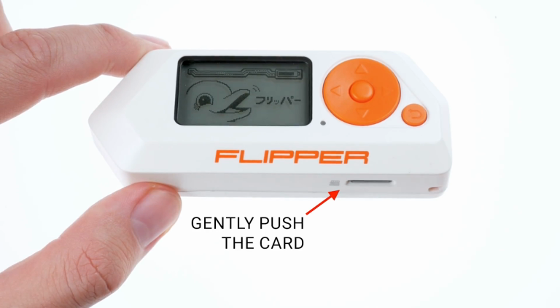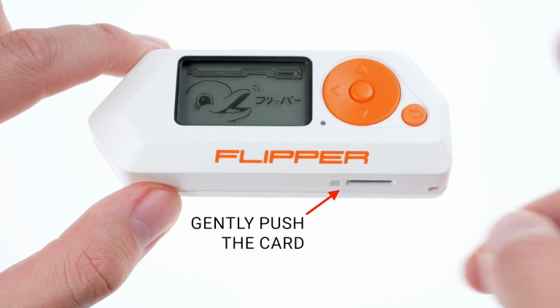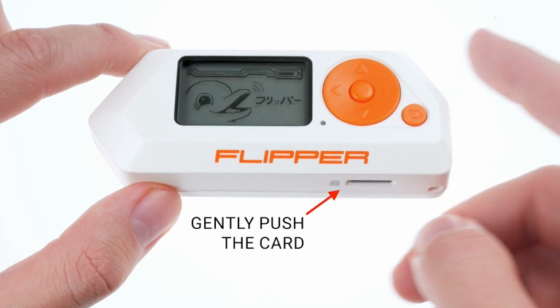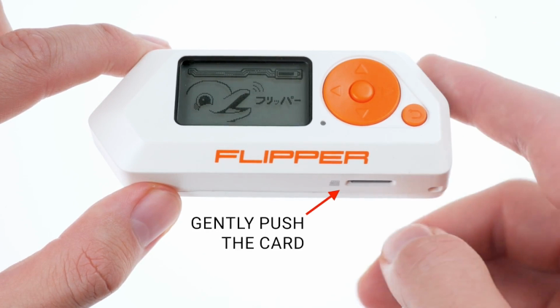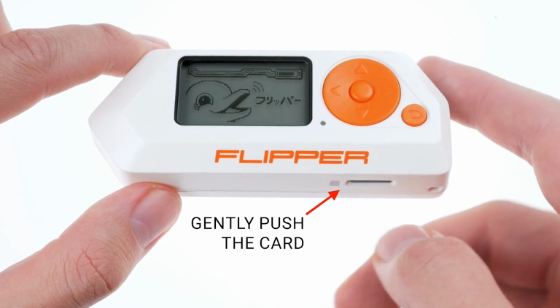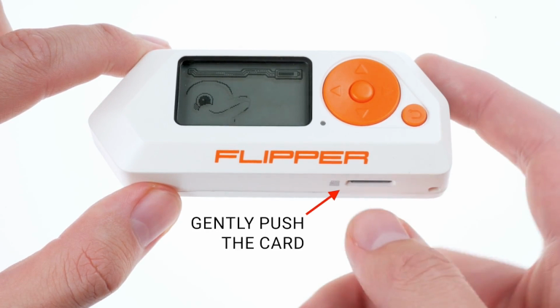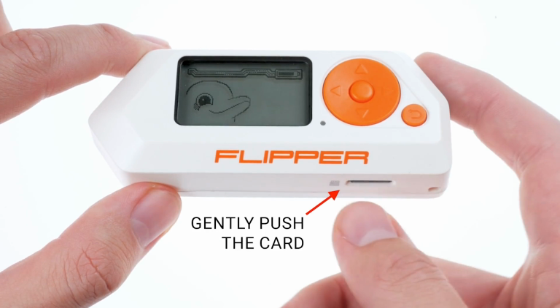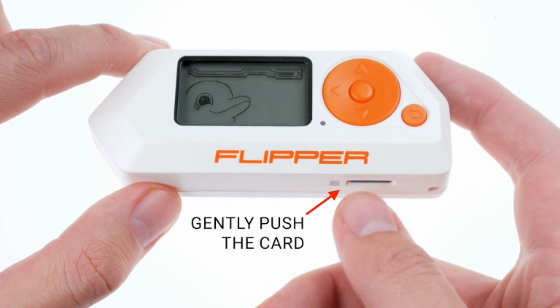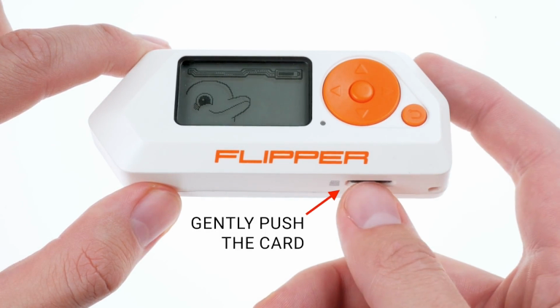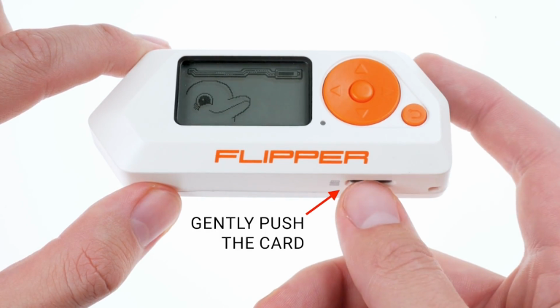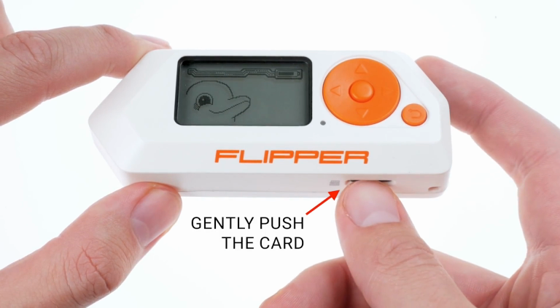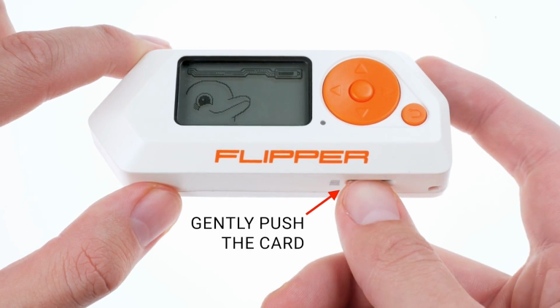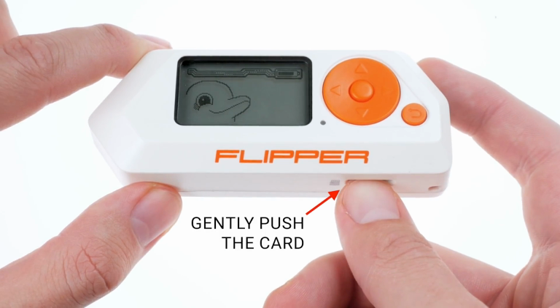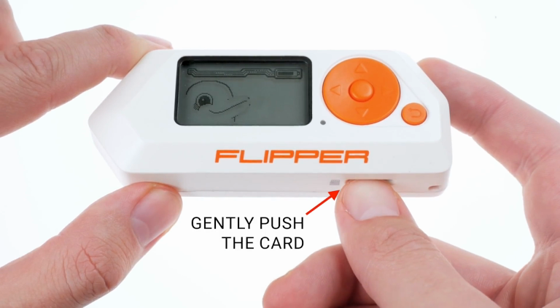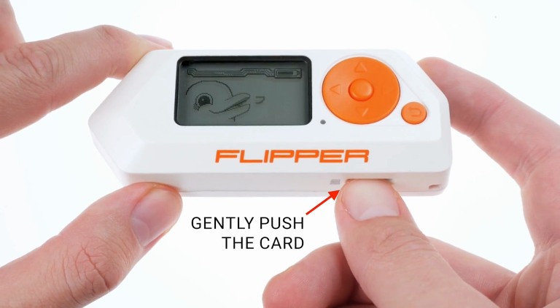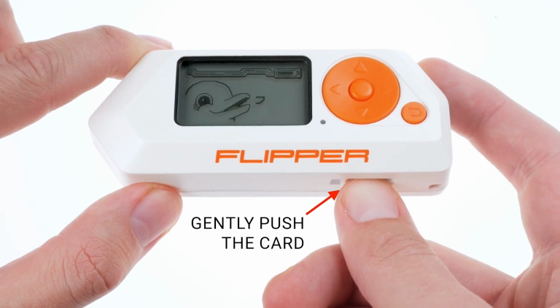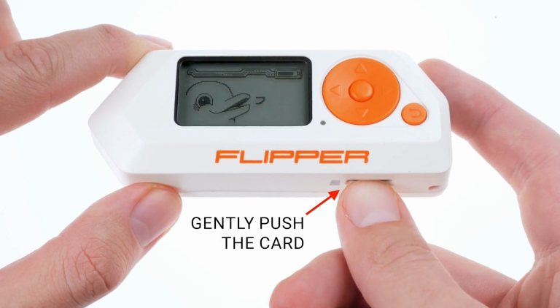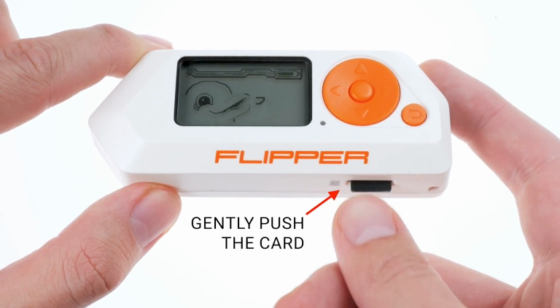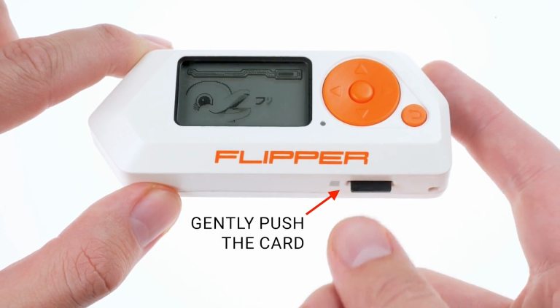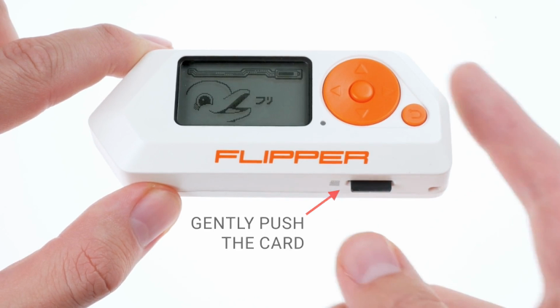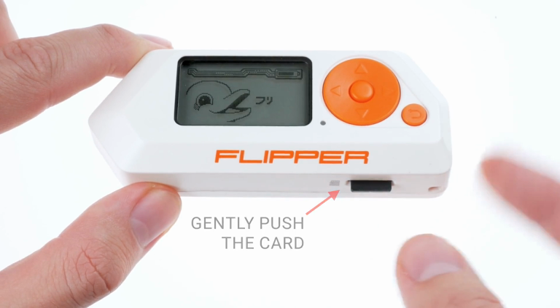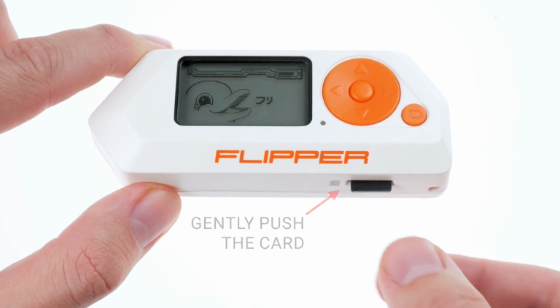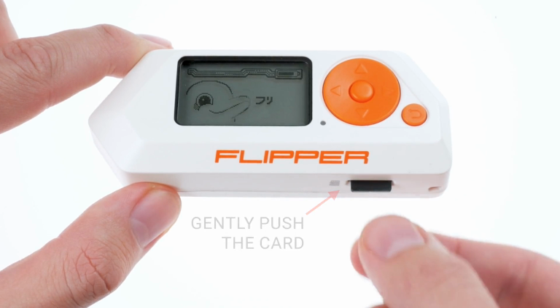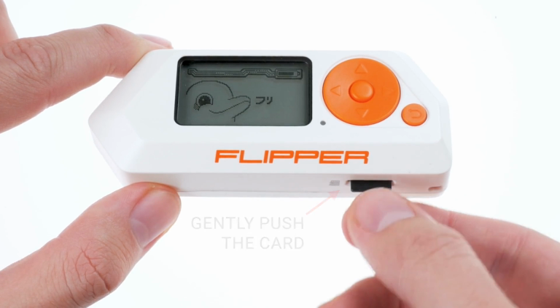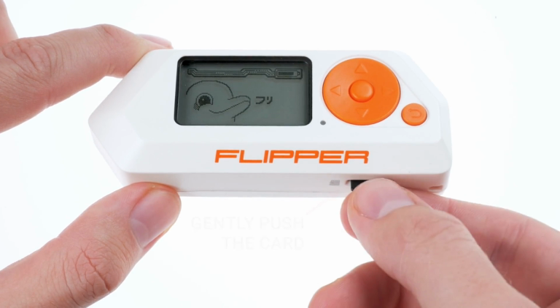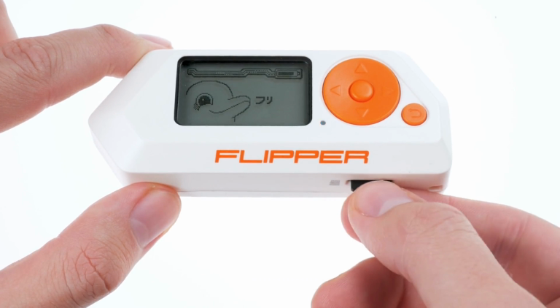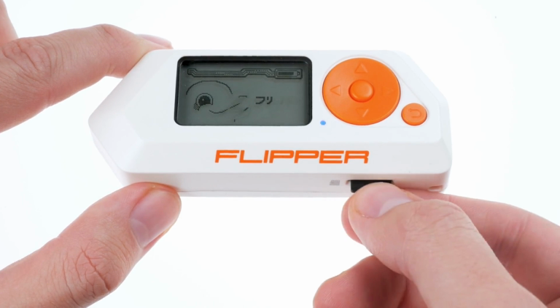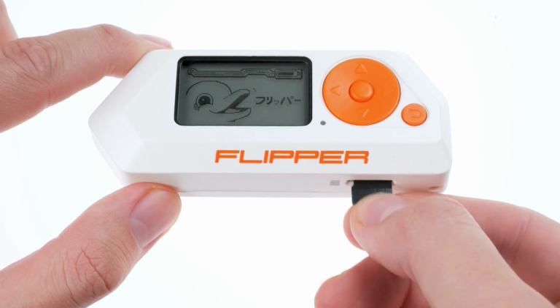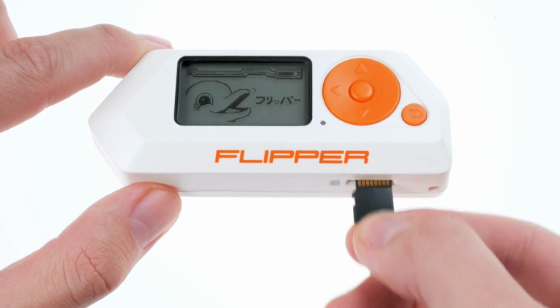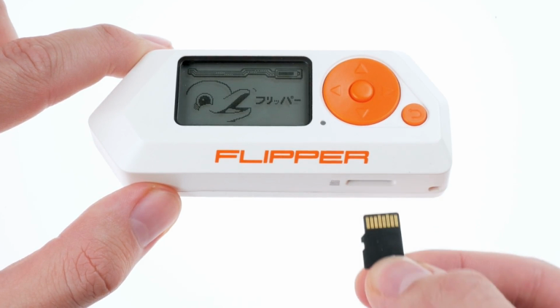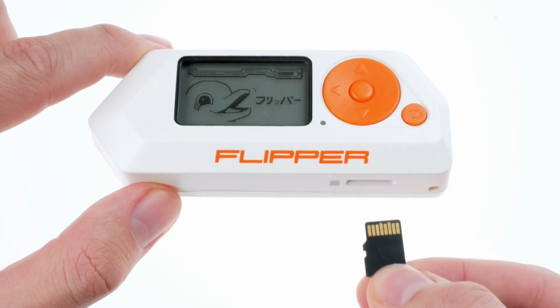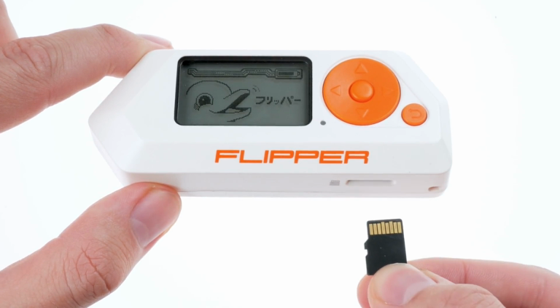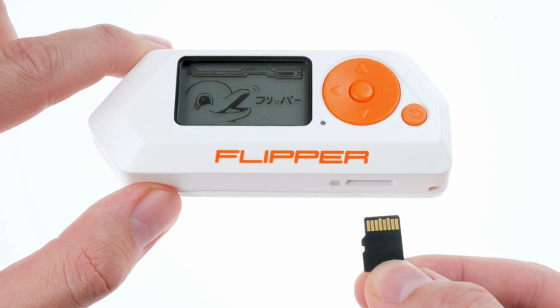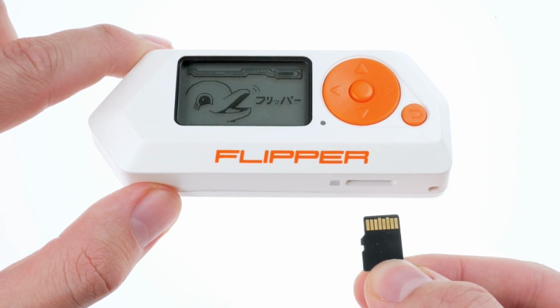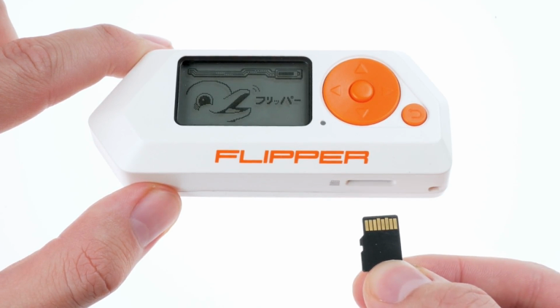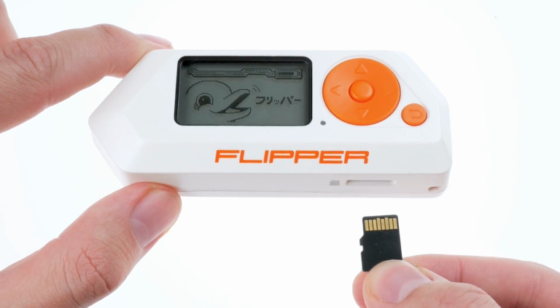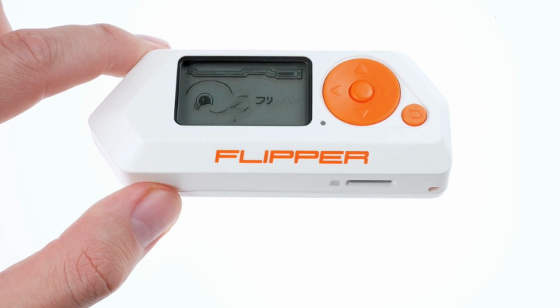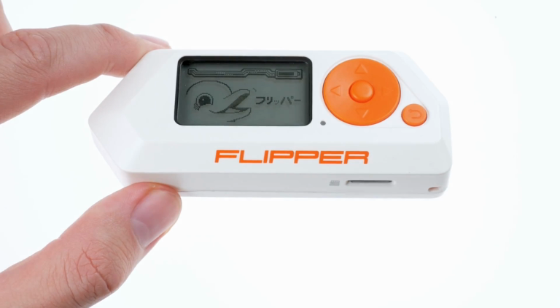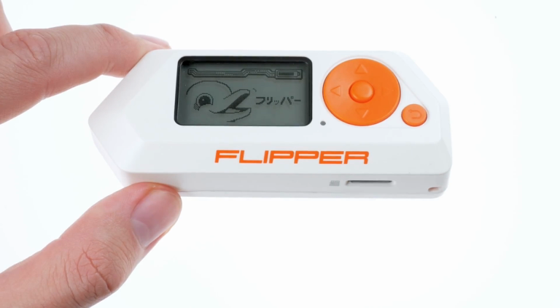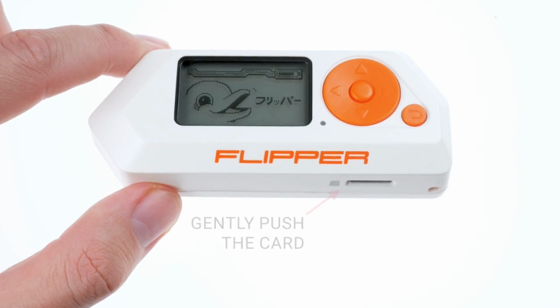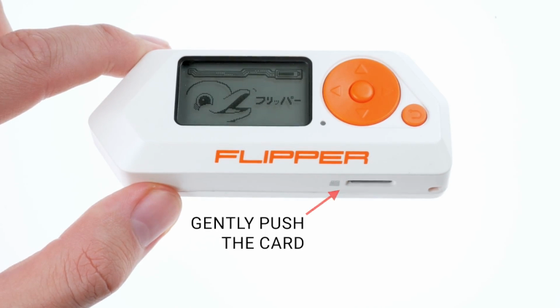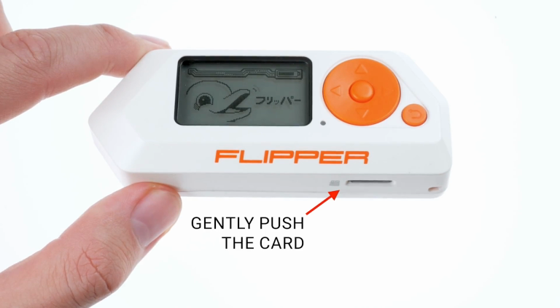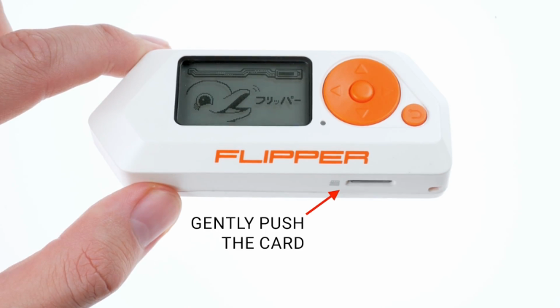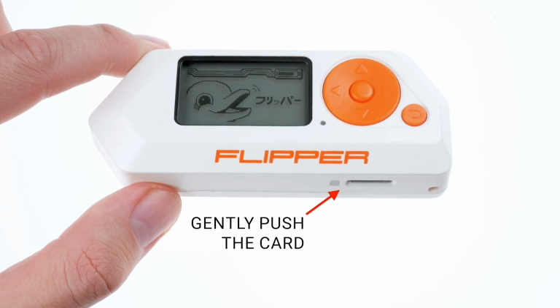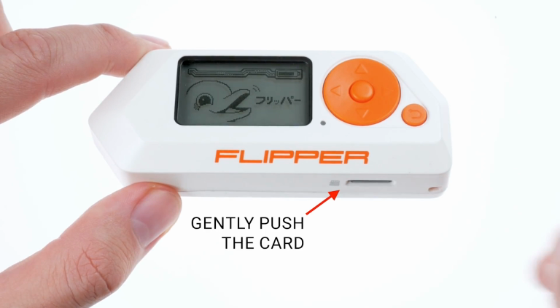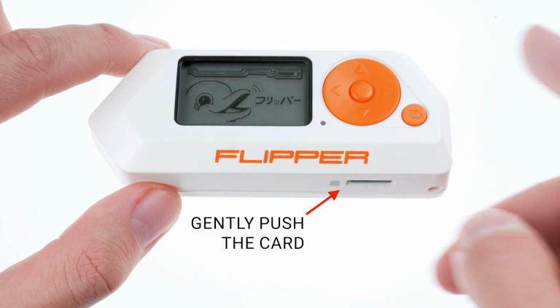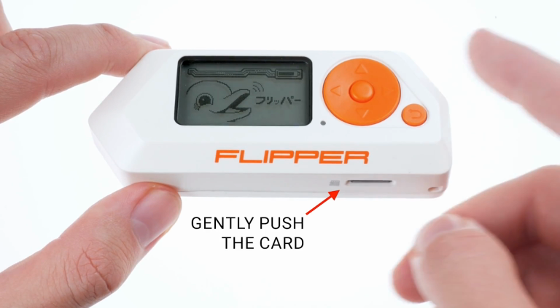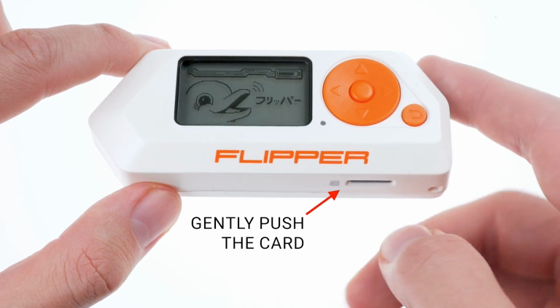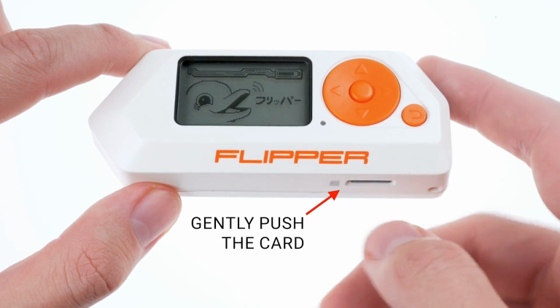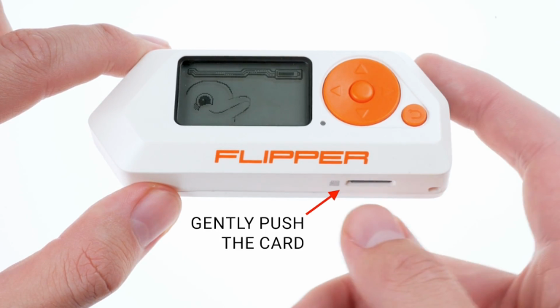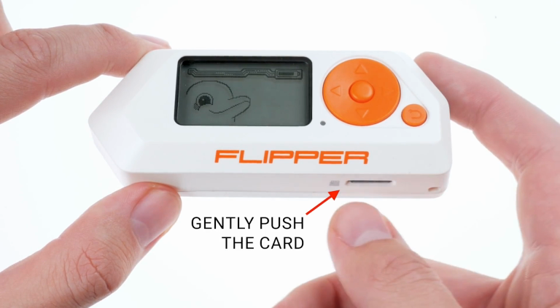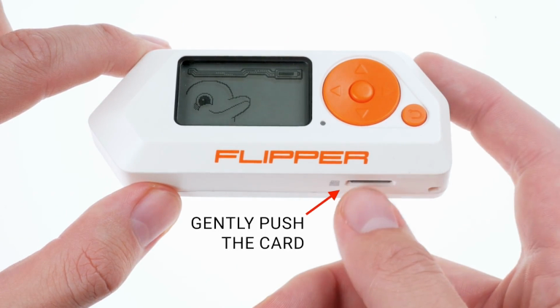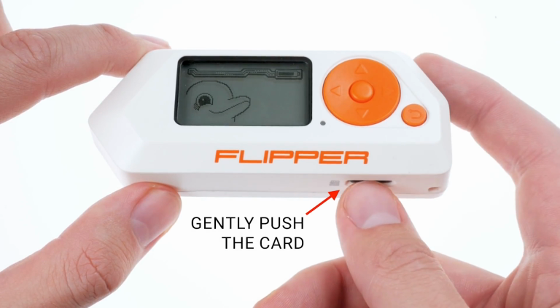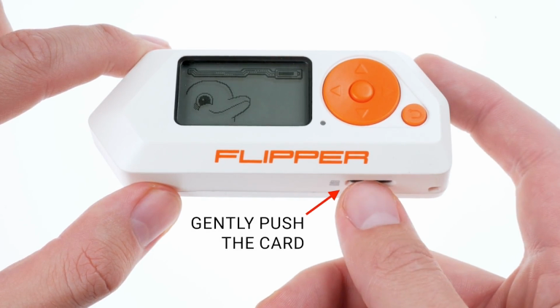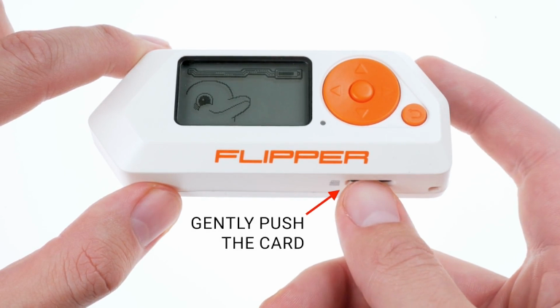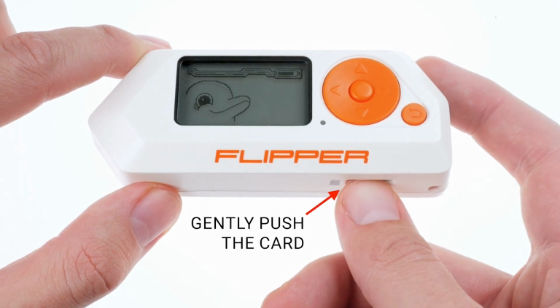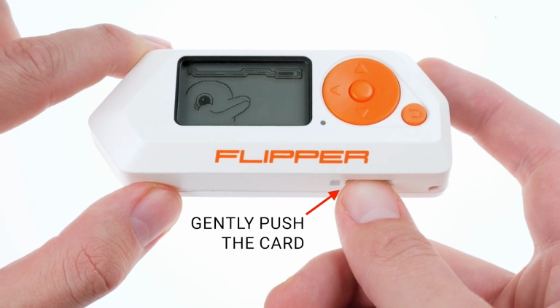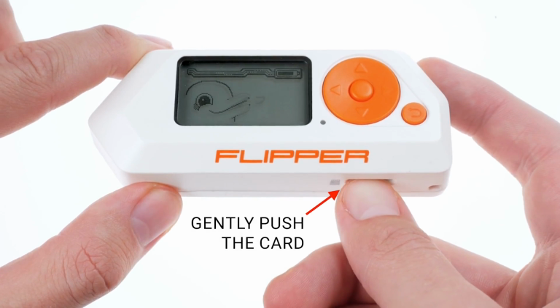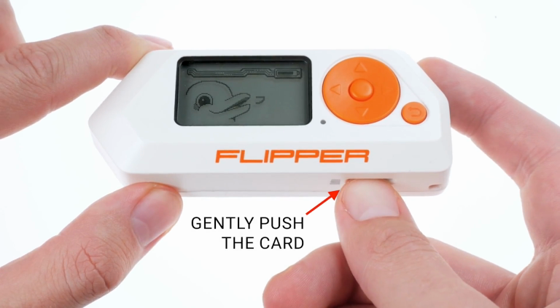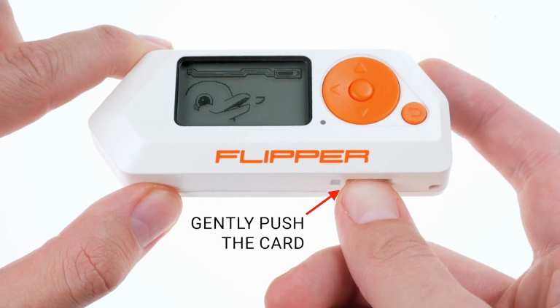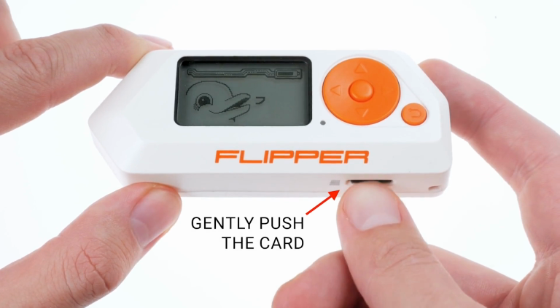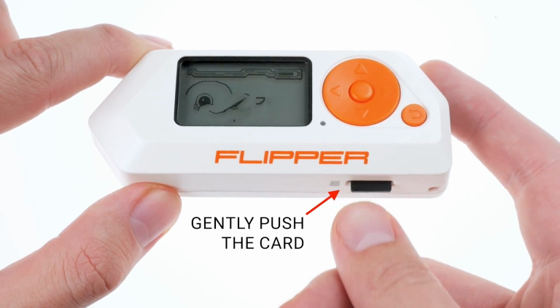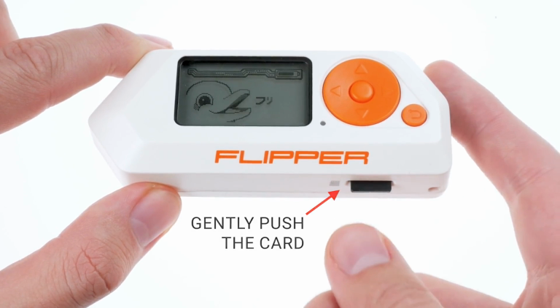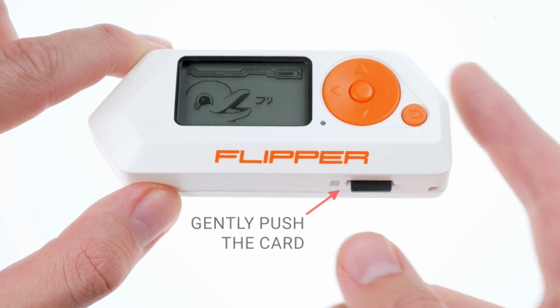If you struggle to remove it, use a thin object like a plastic card, avoiding excessive pressure to prevent damage to the card slot.